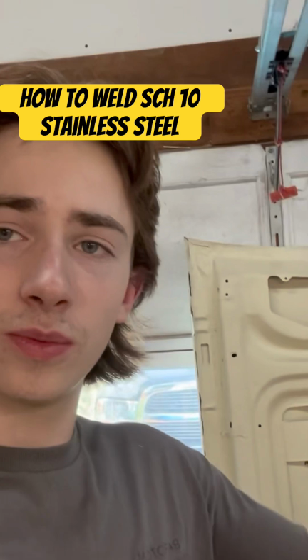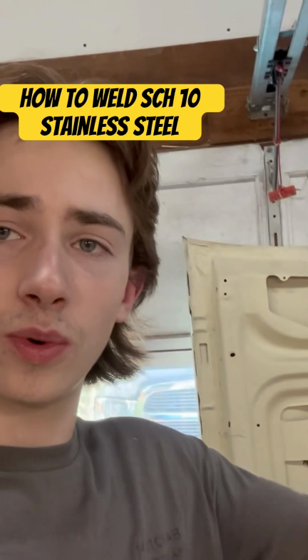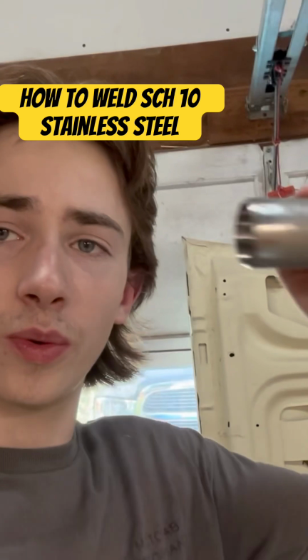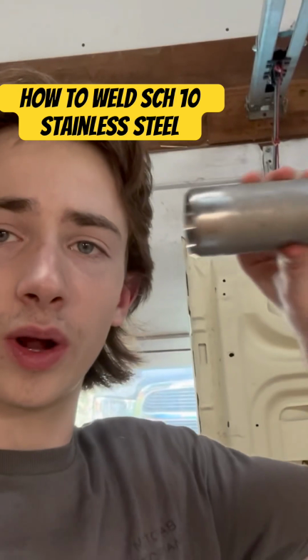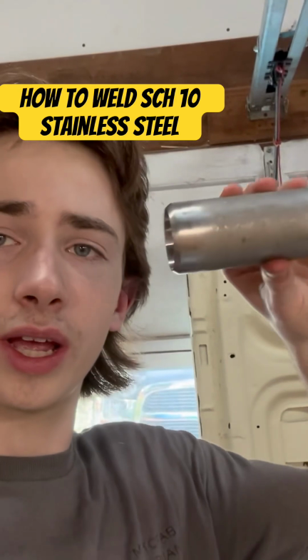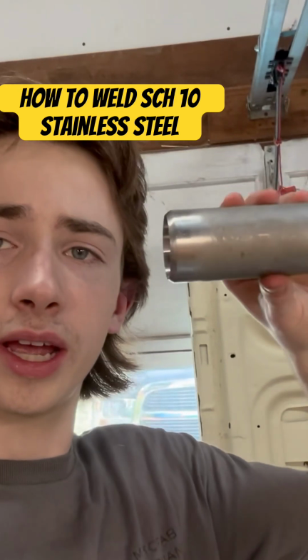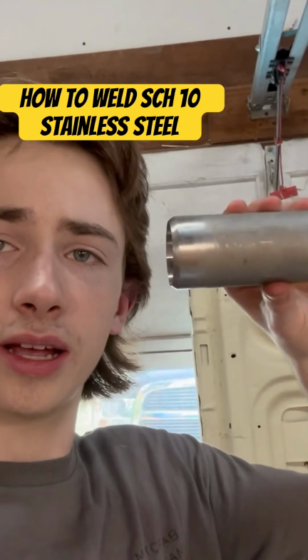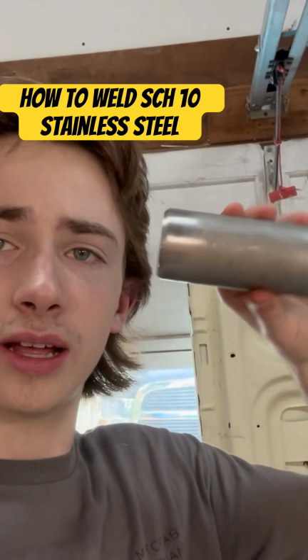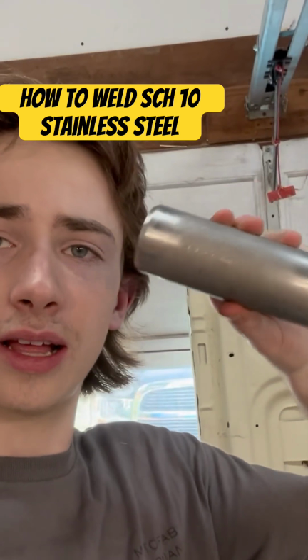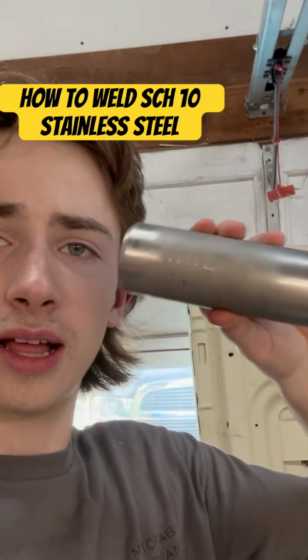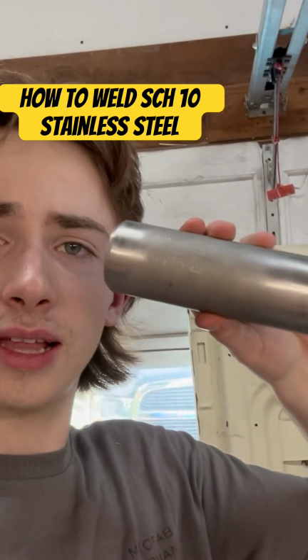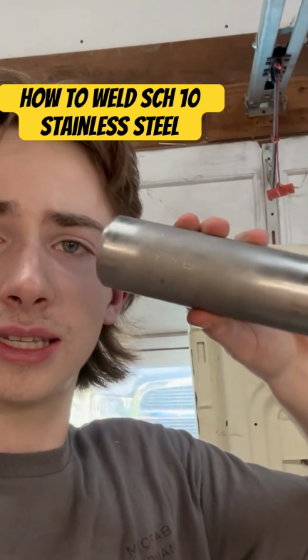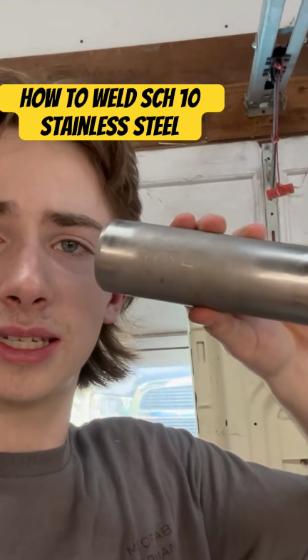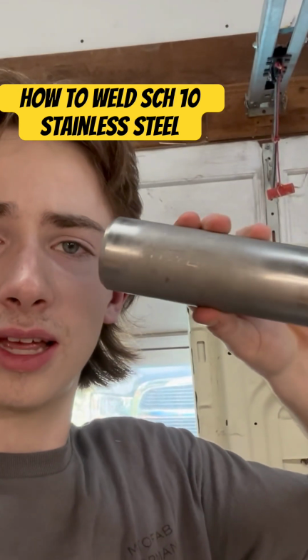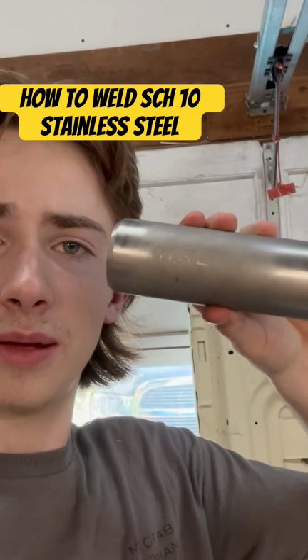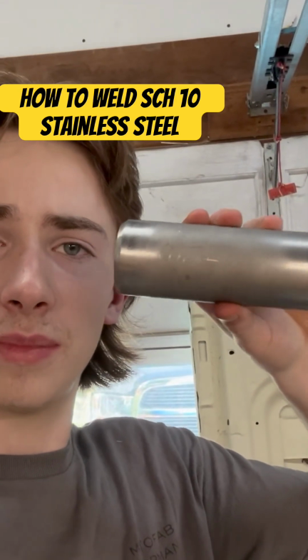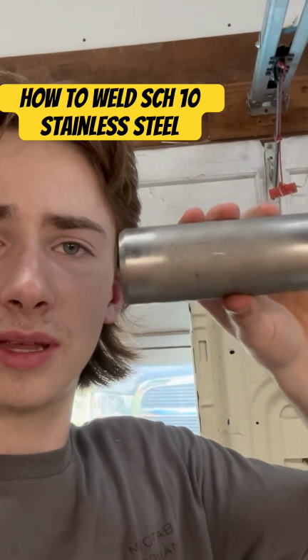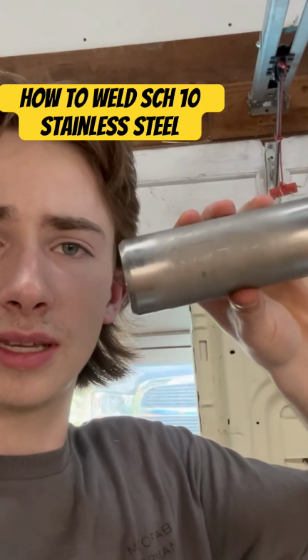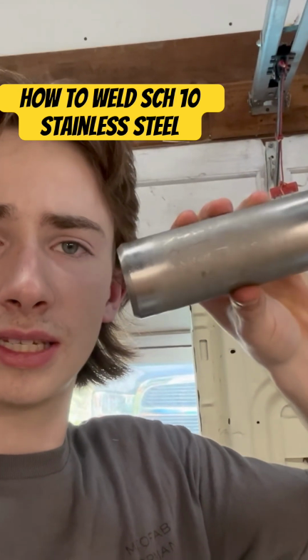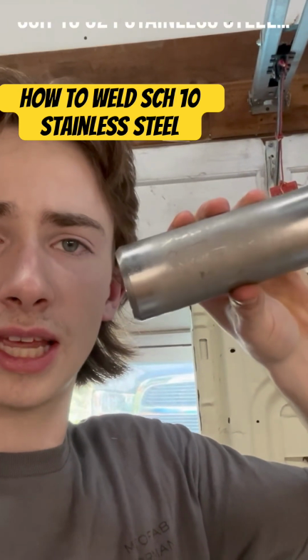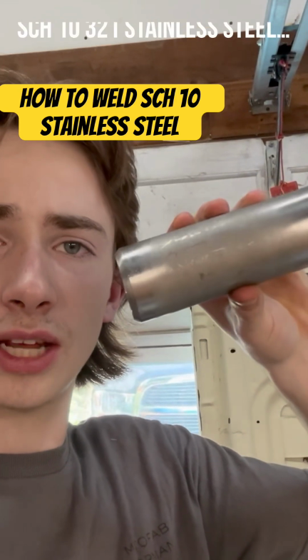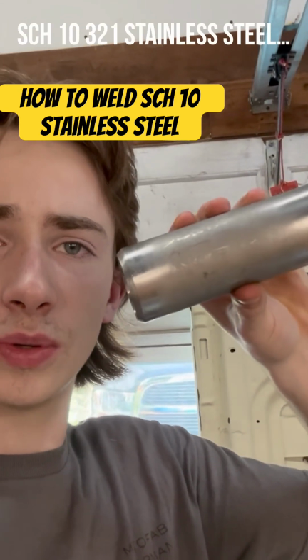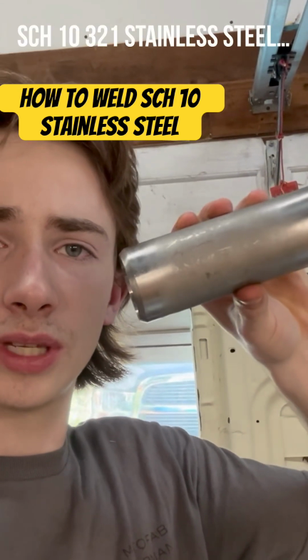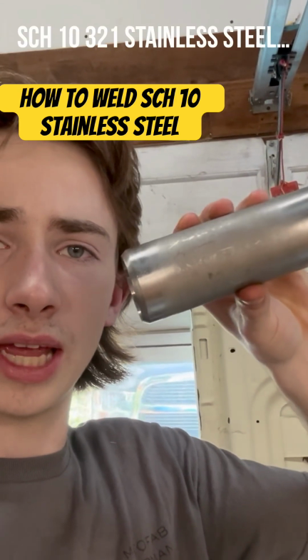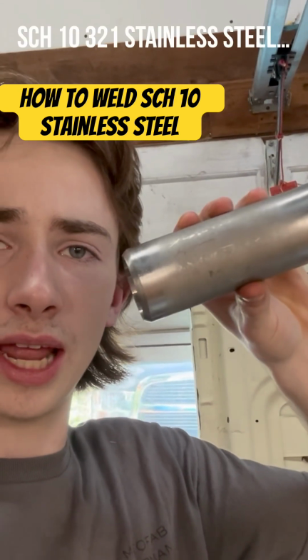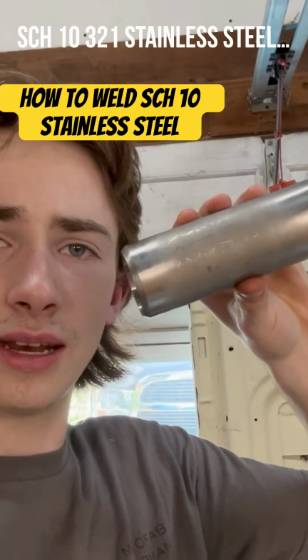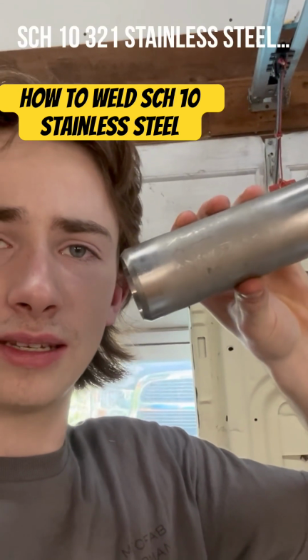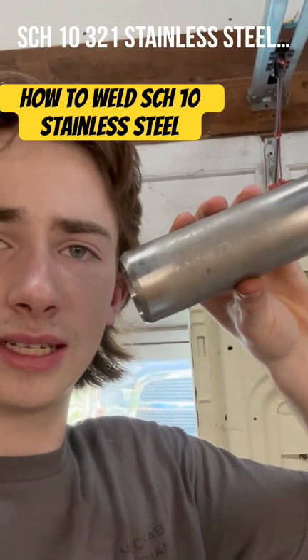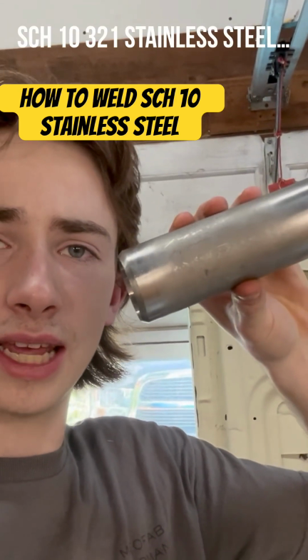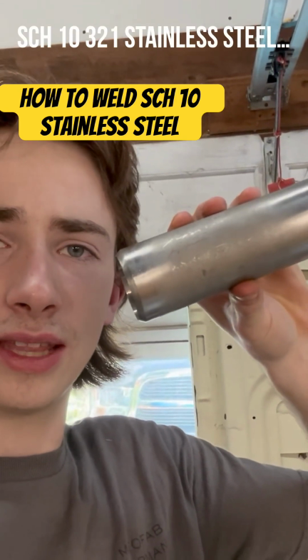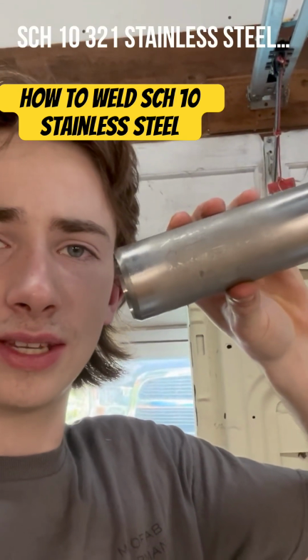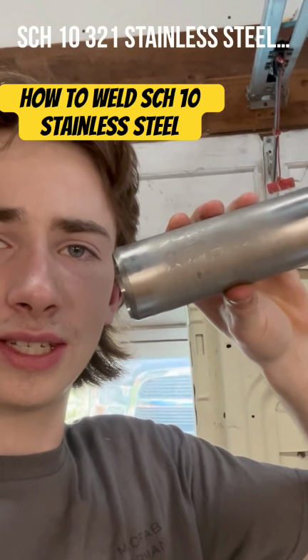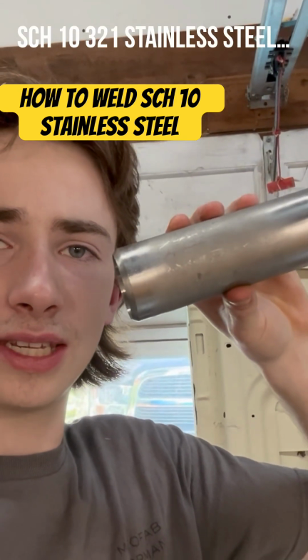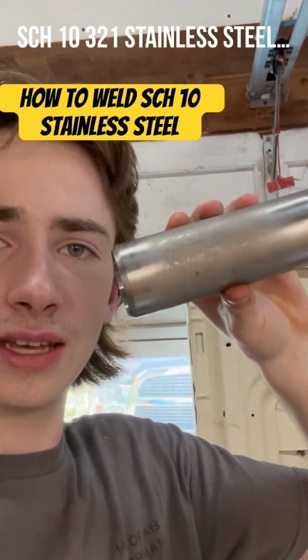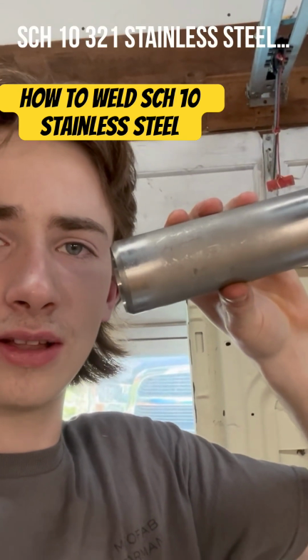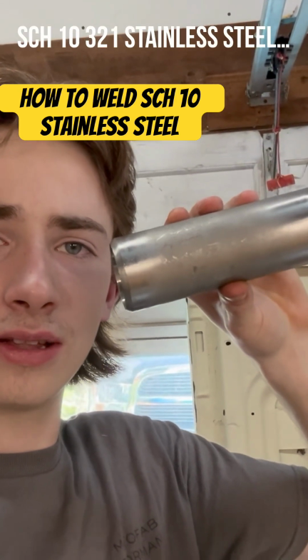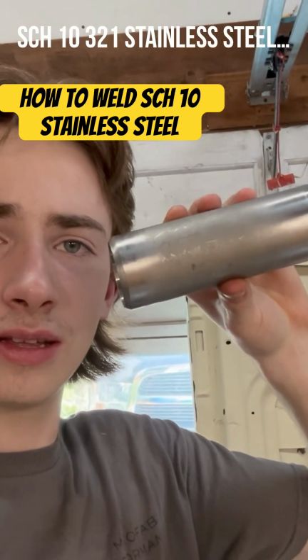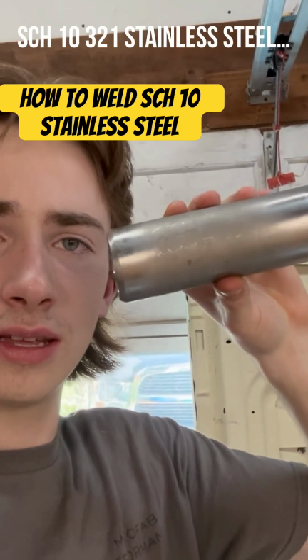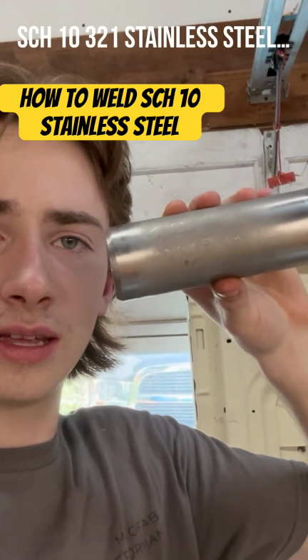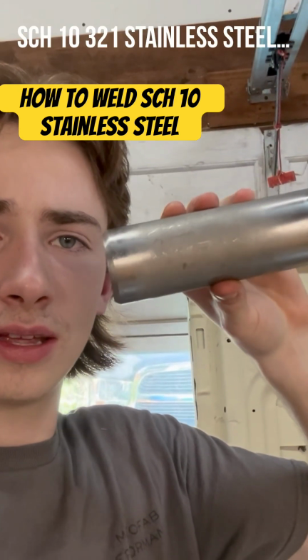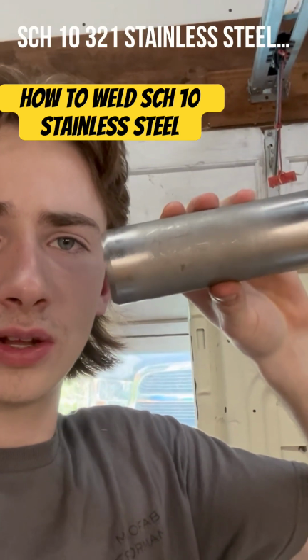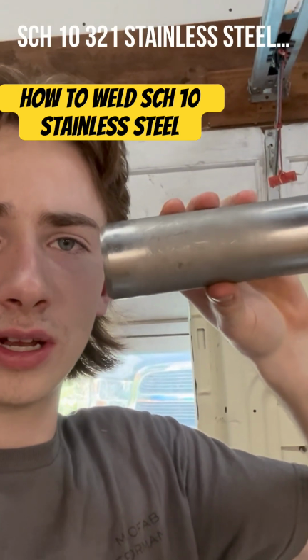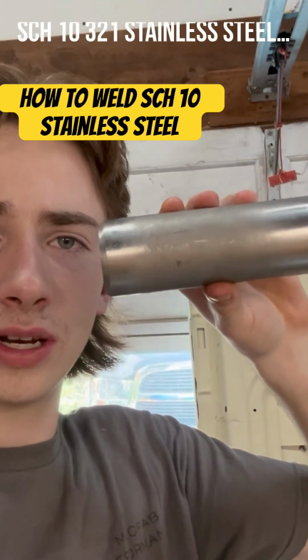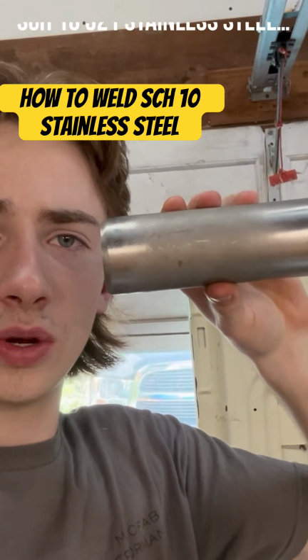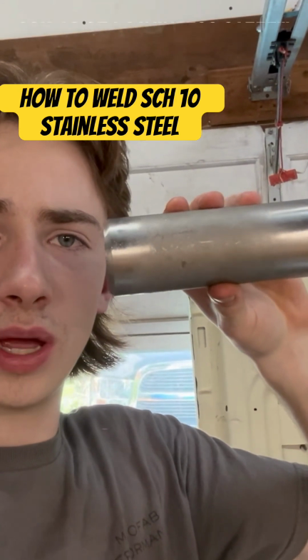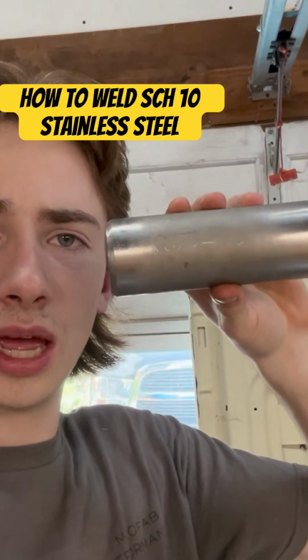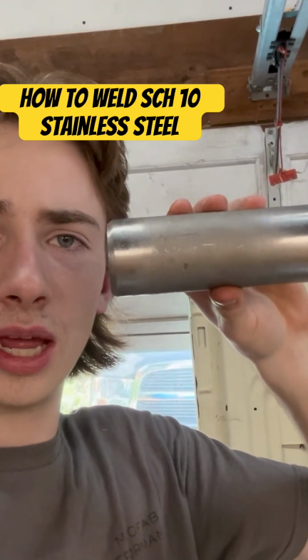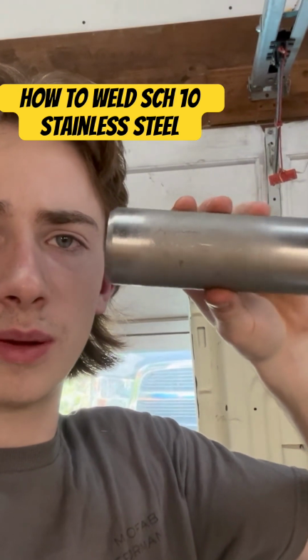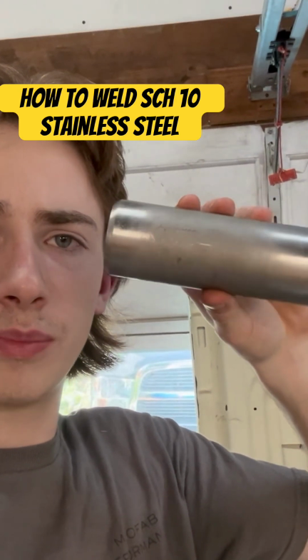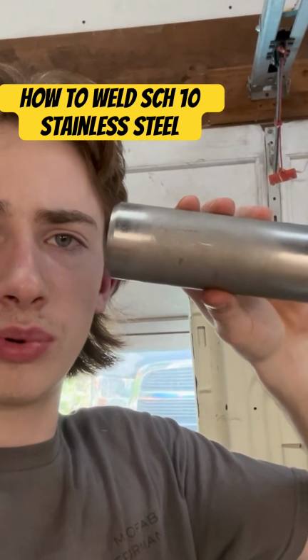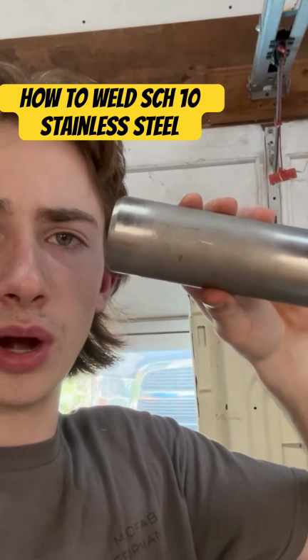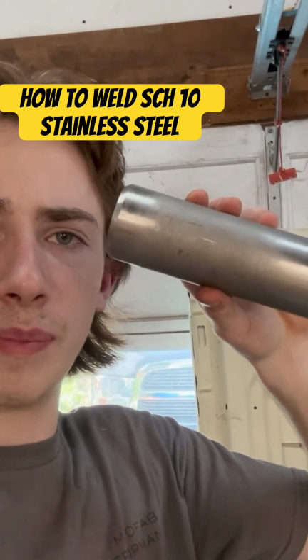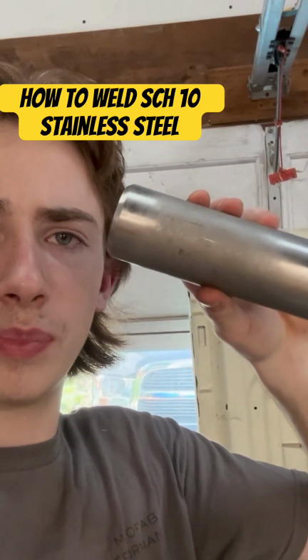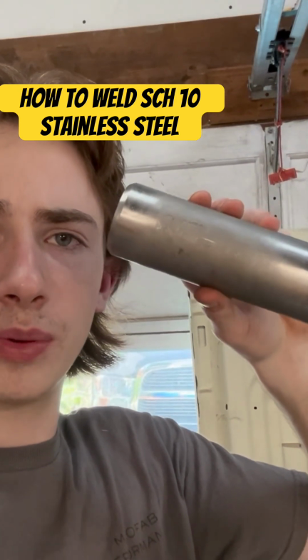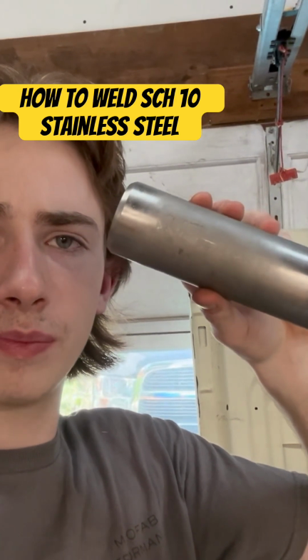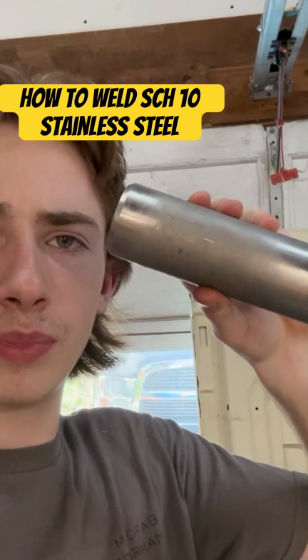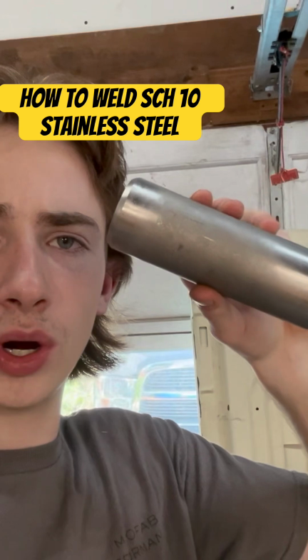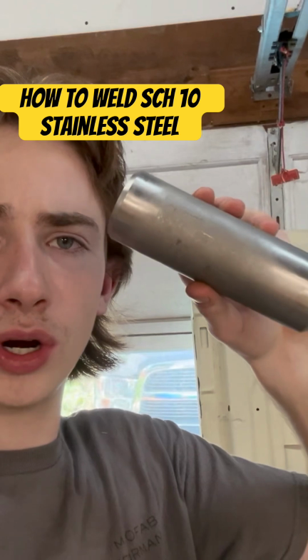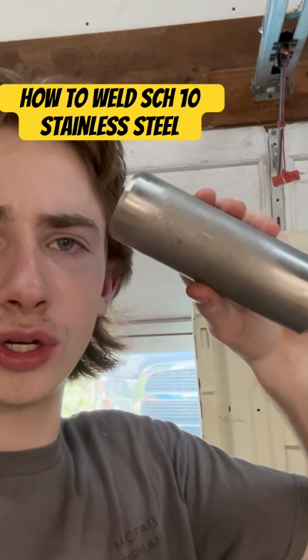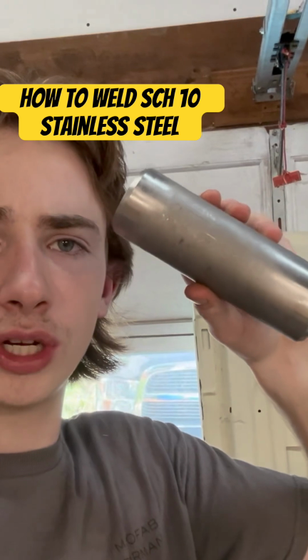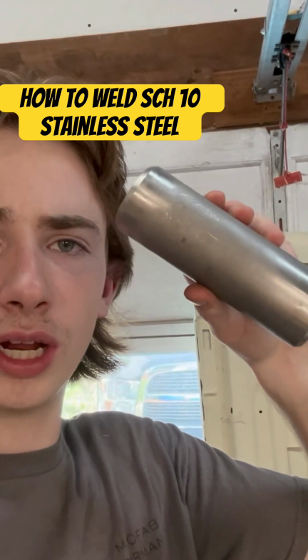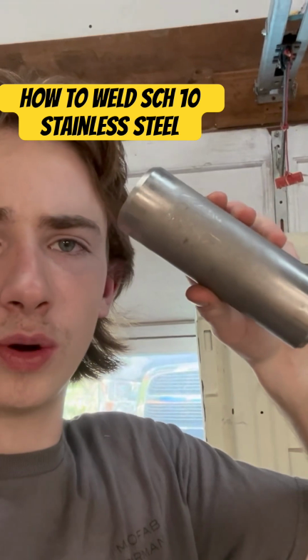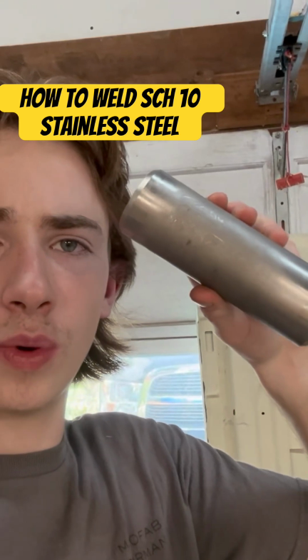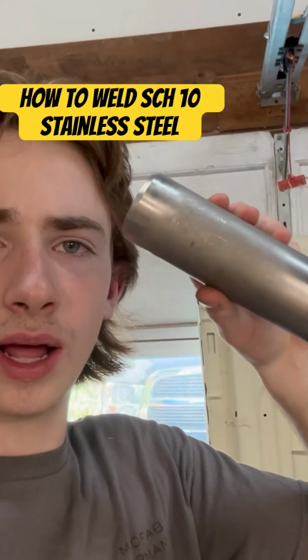We're working on some Schedule 10 stainless steel. I'm going to do a prep, purge, and weld.